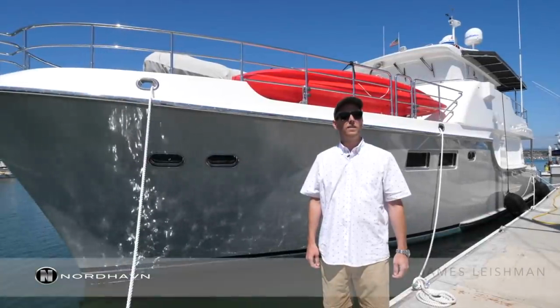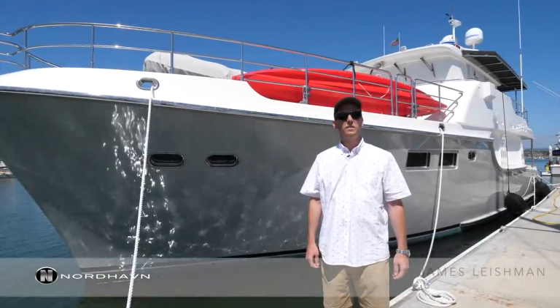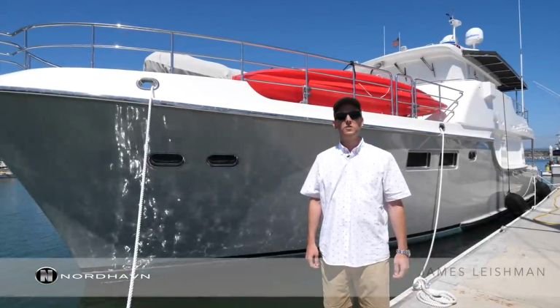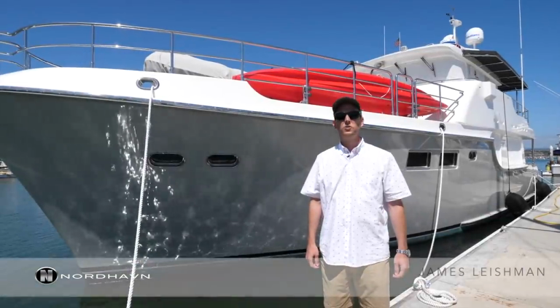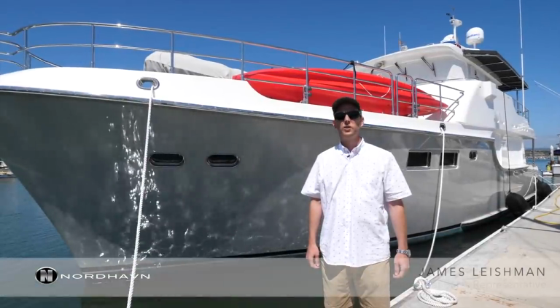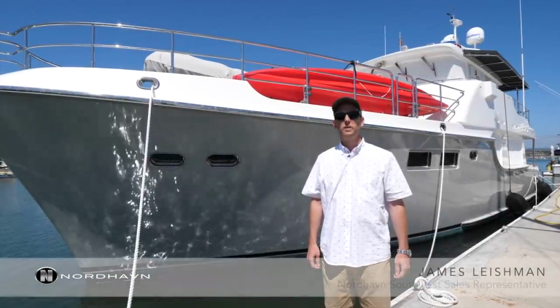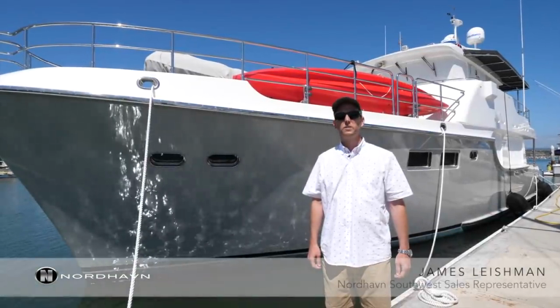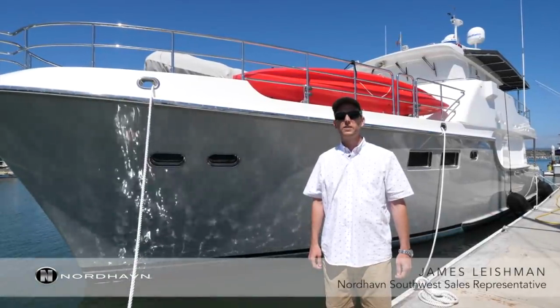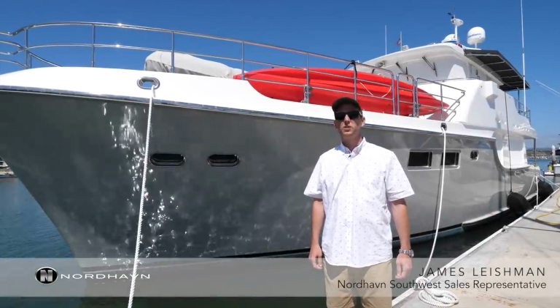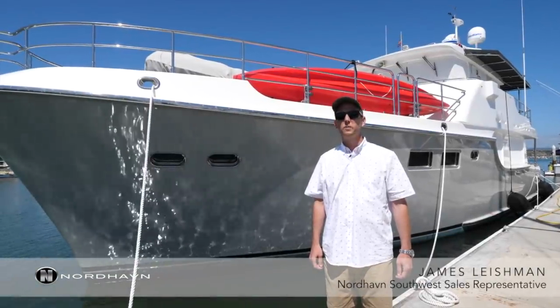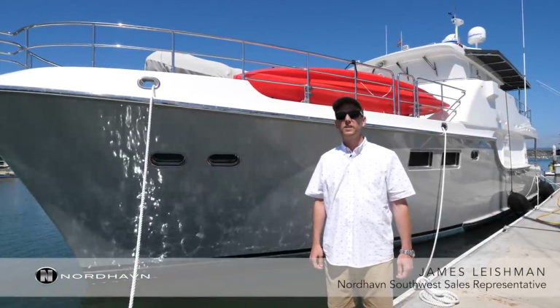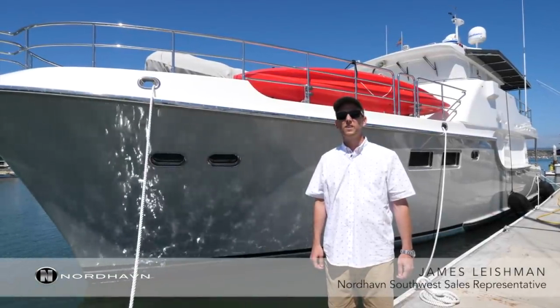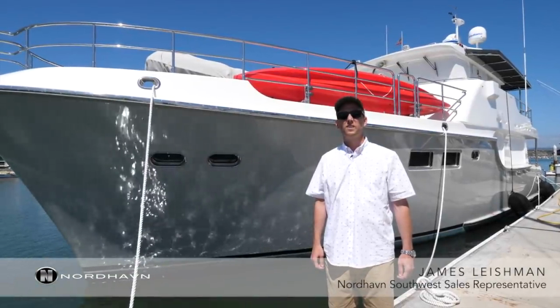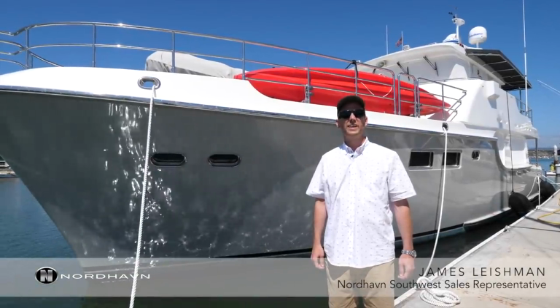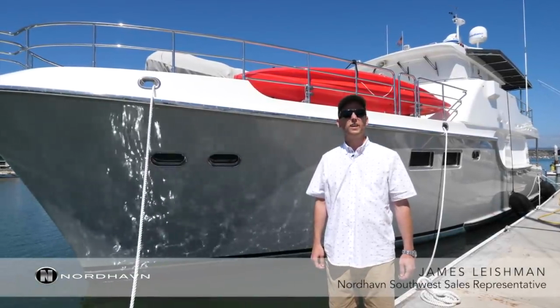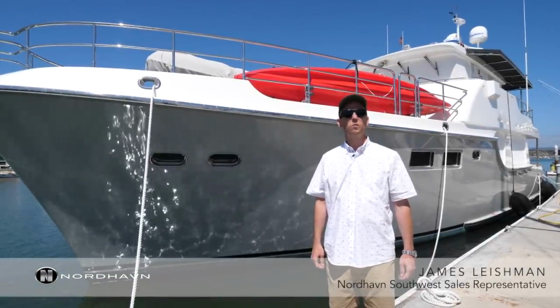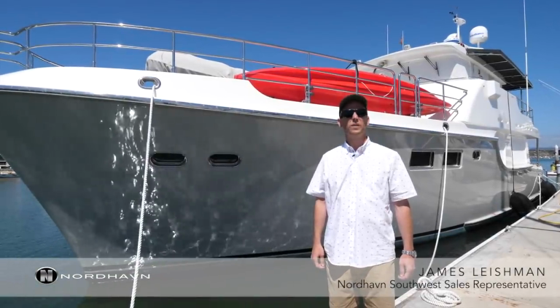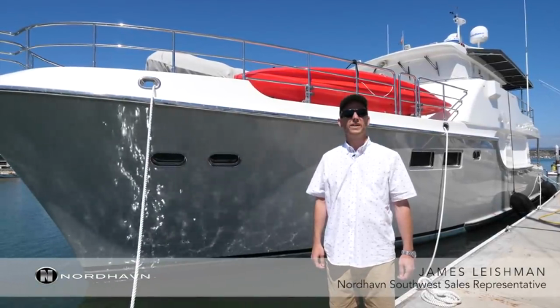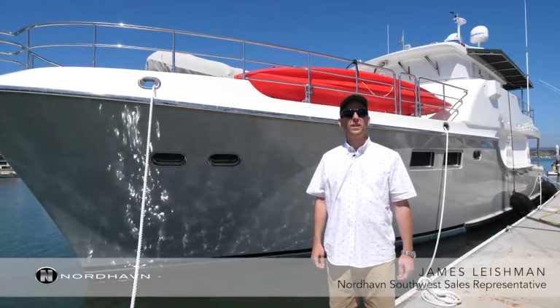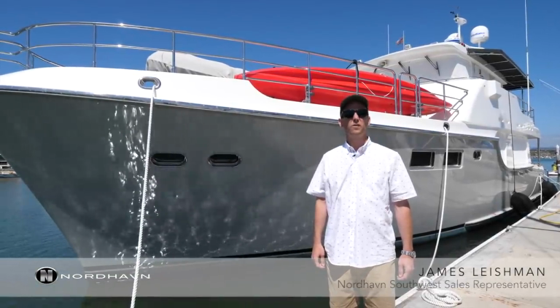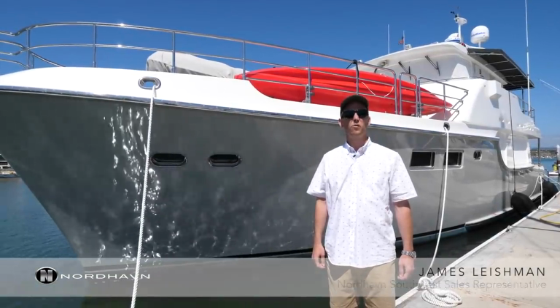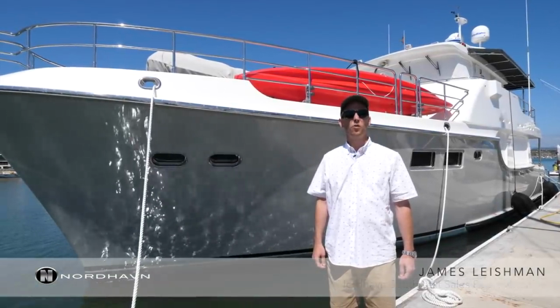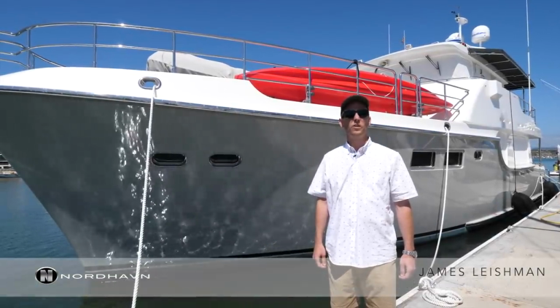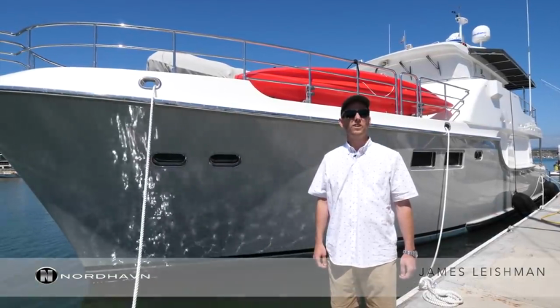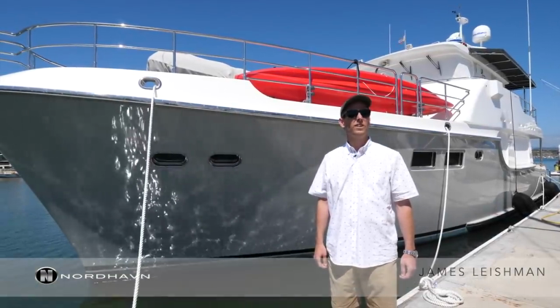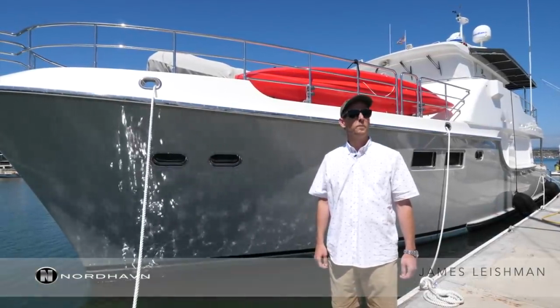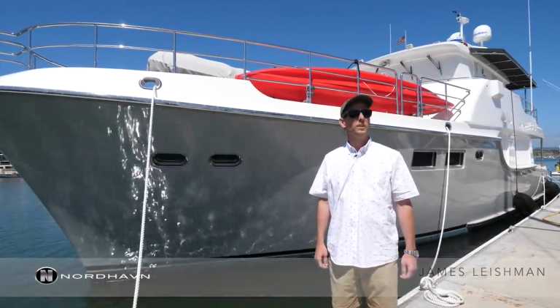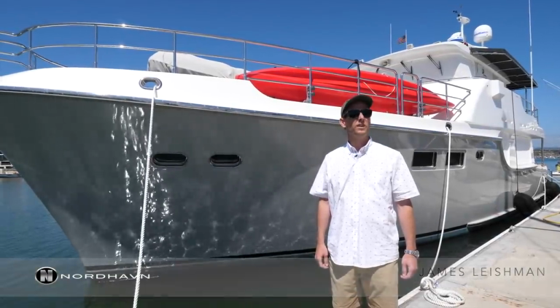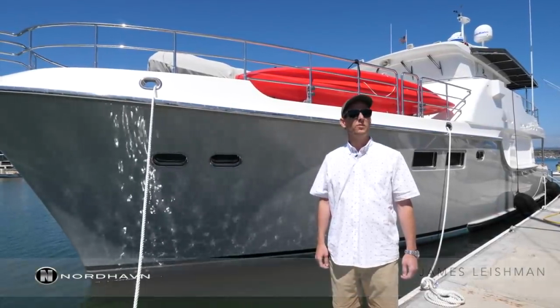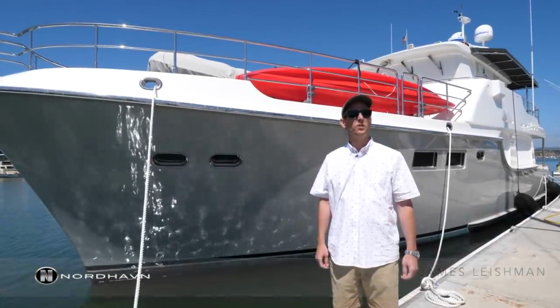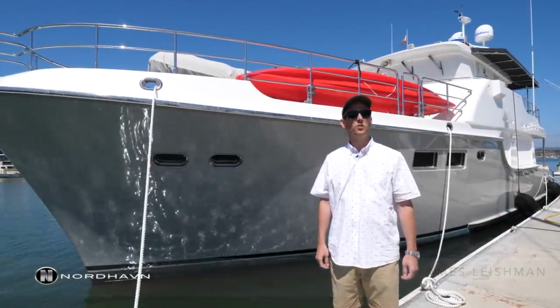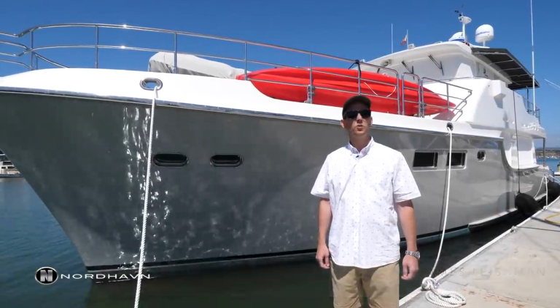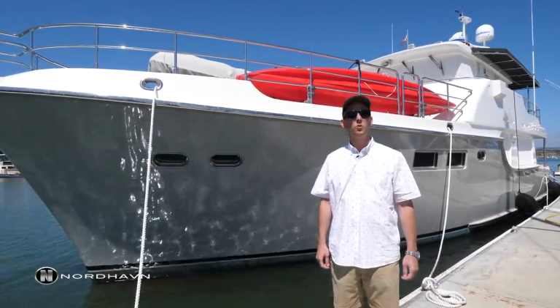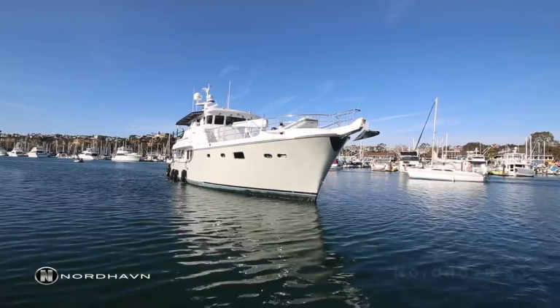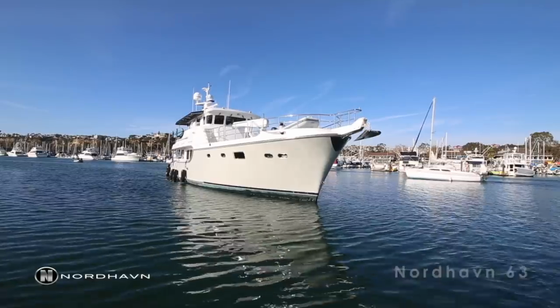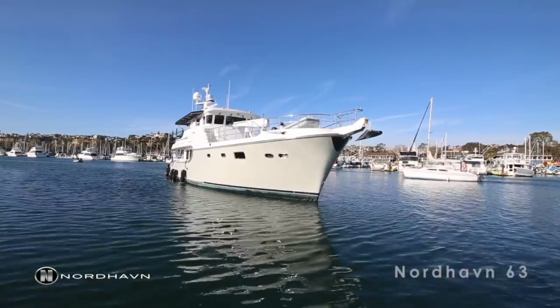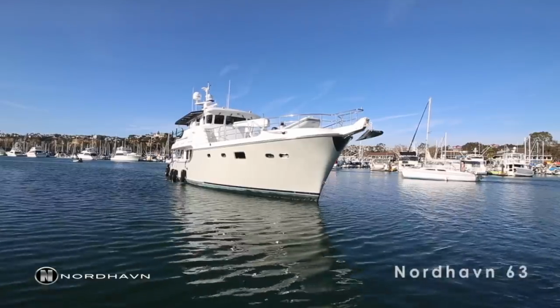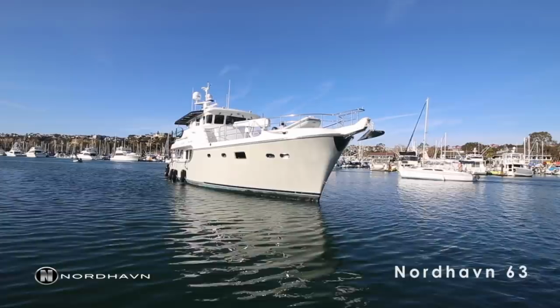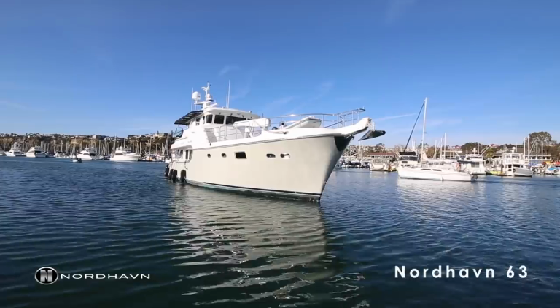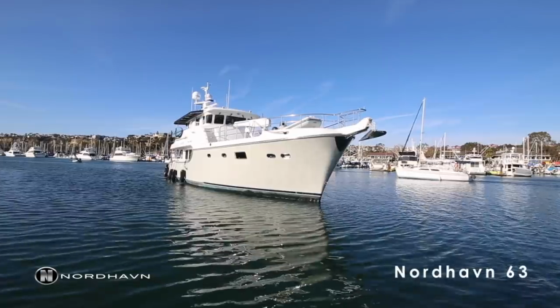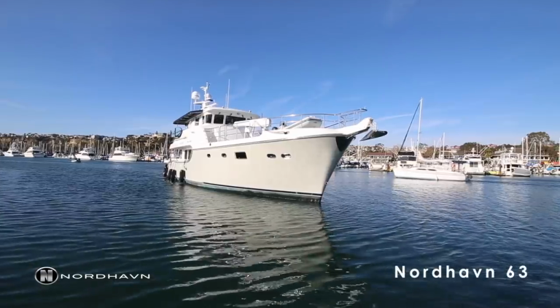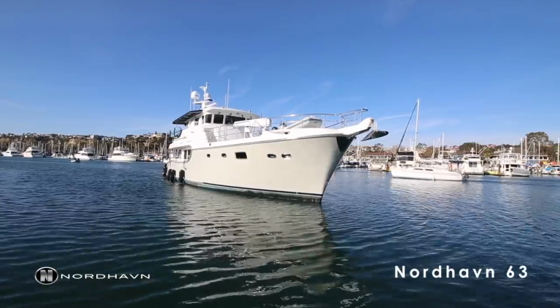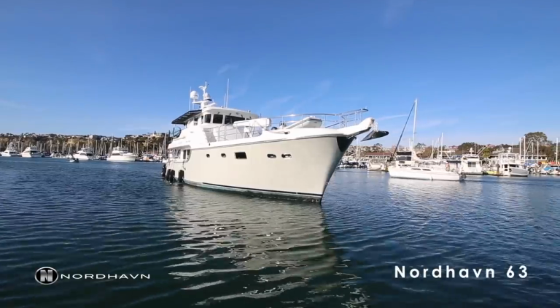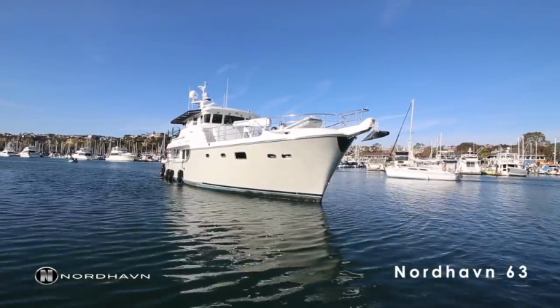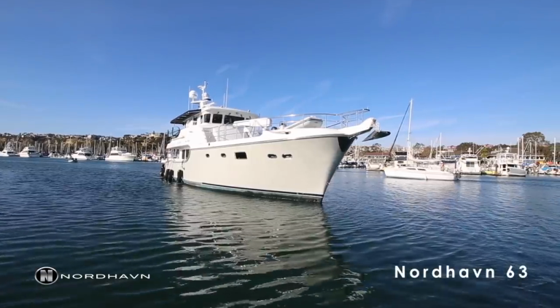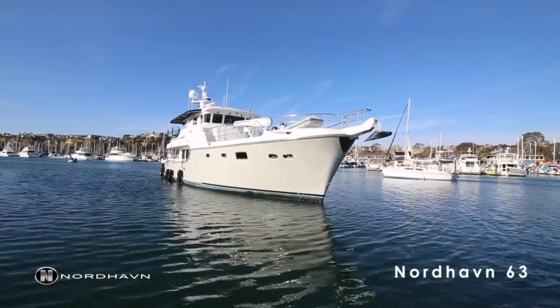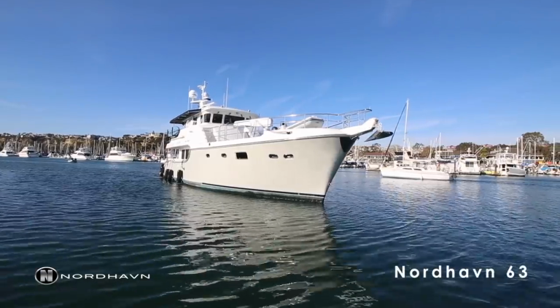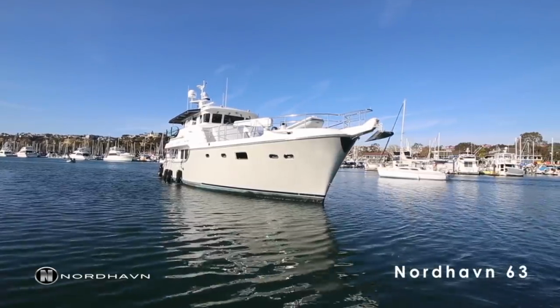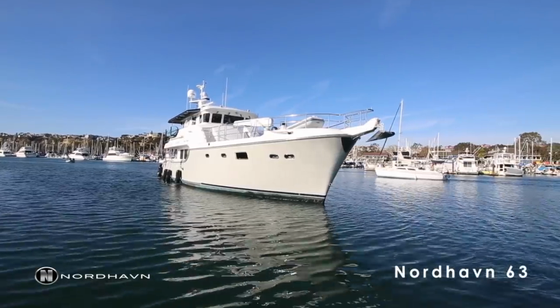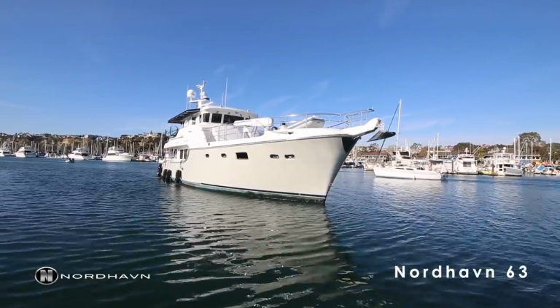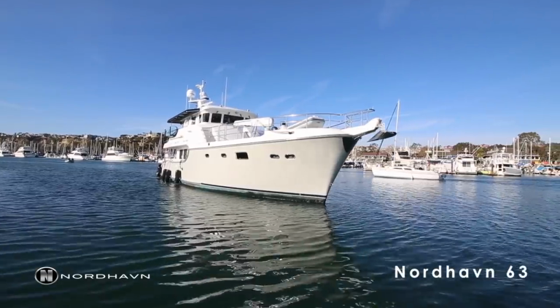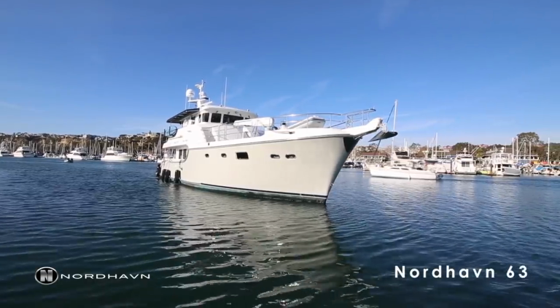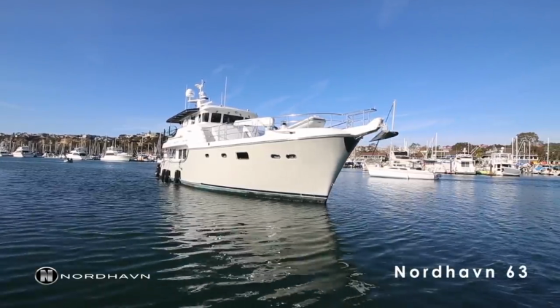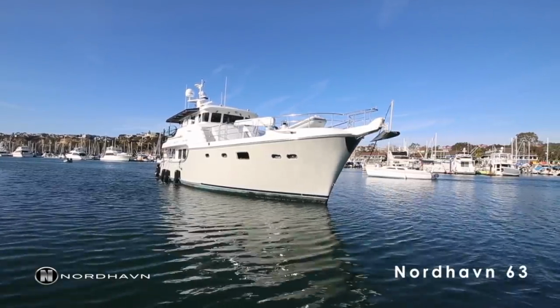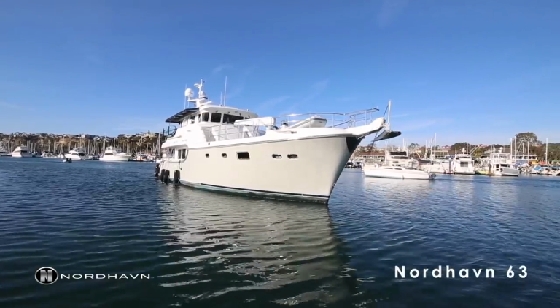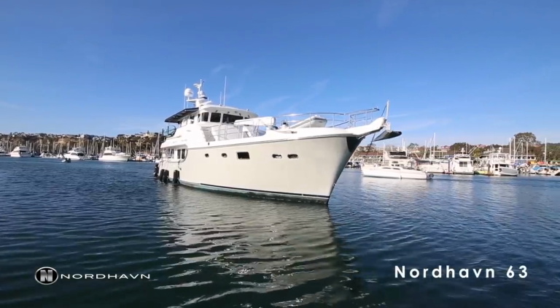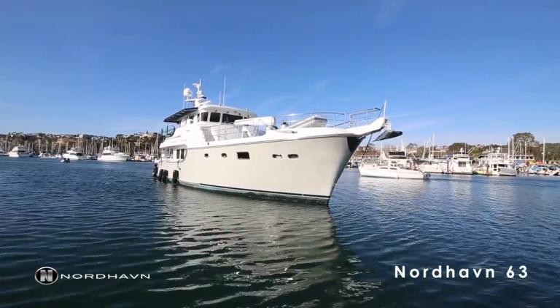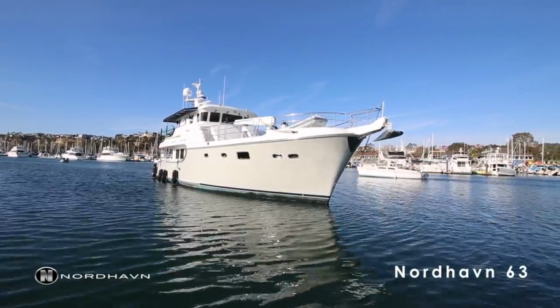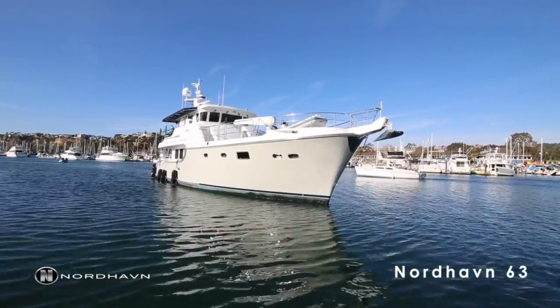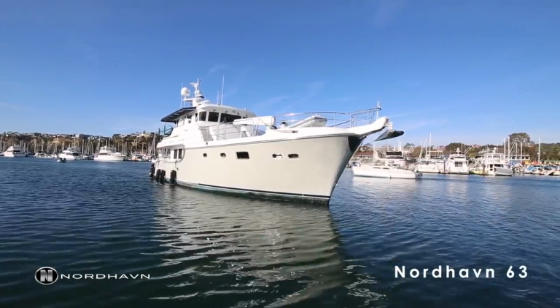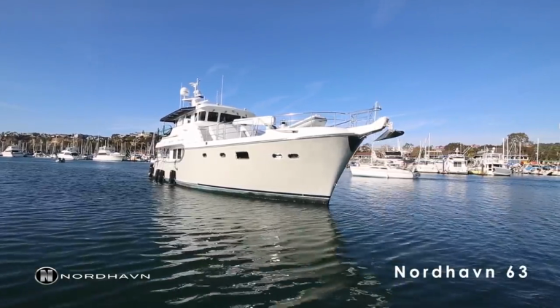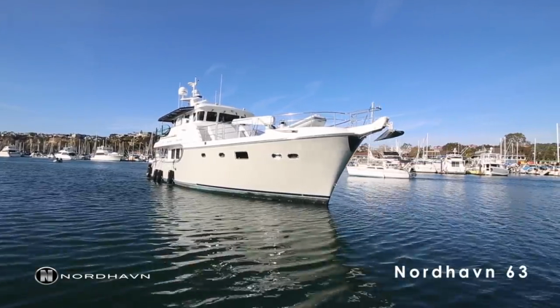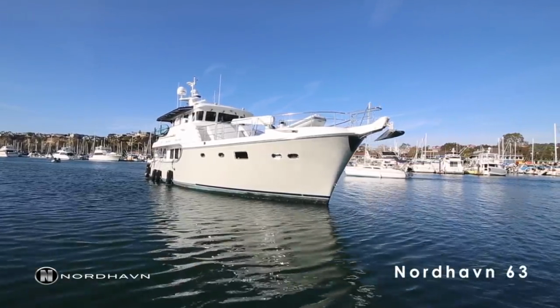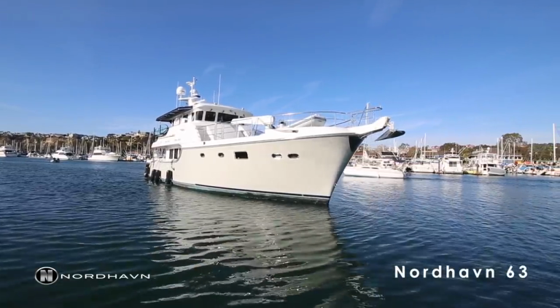This is James Leishman here in Dana Point, California, and I'm going to give you a tour of a brand new 2020 Nordhaven 63.